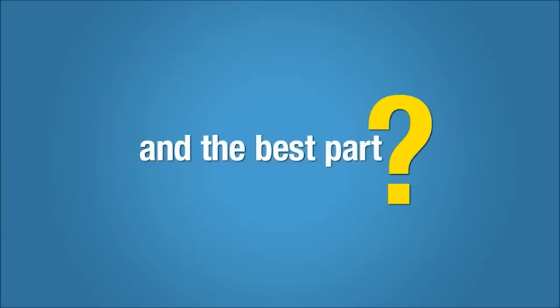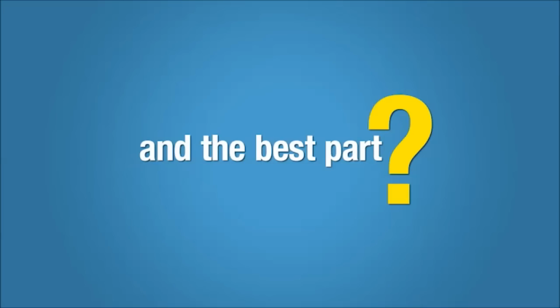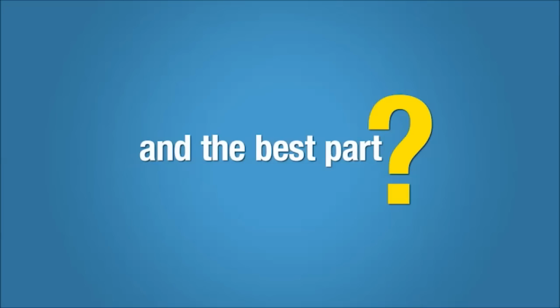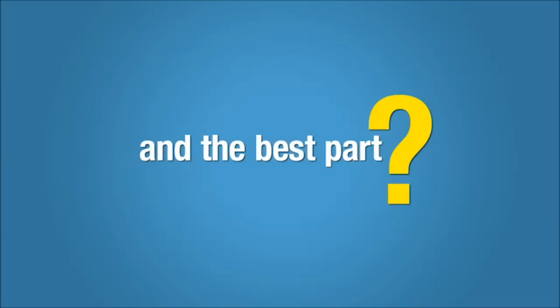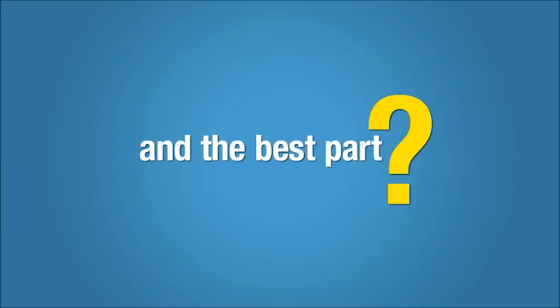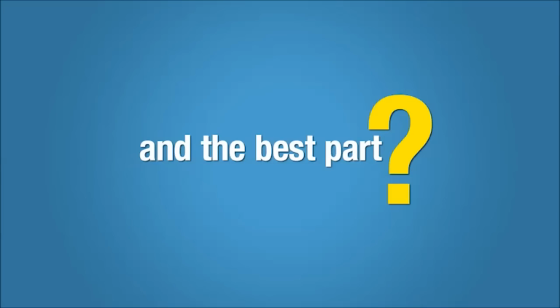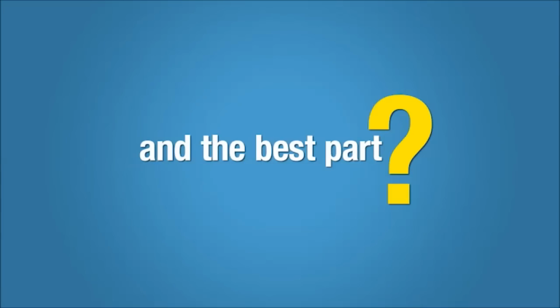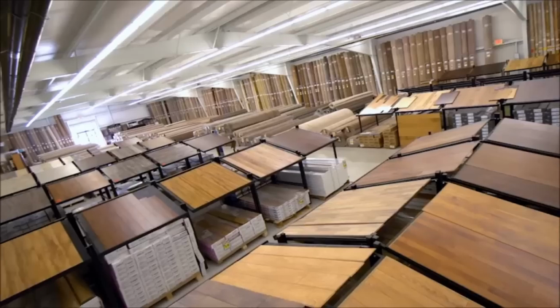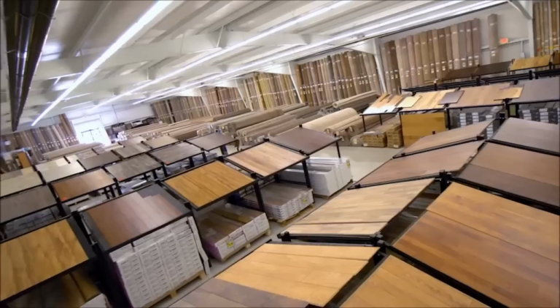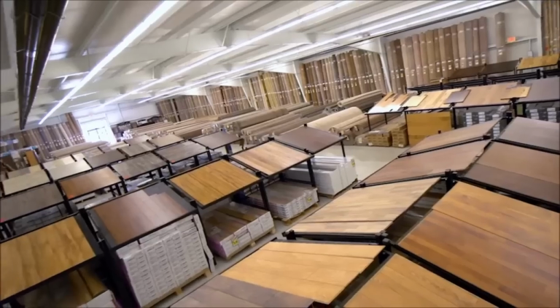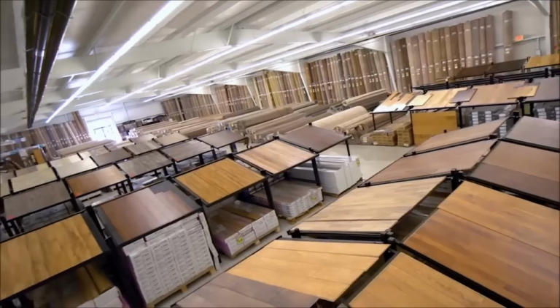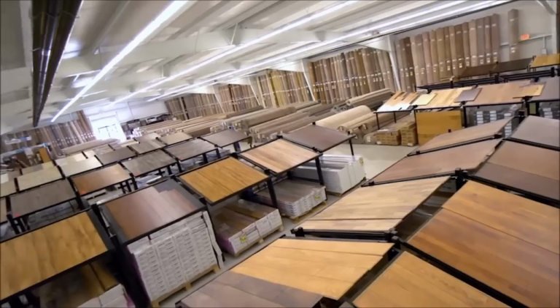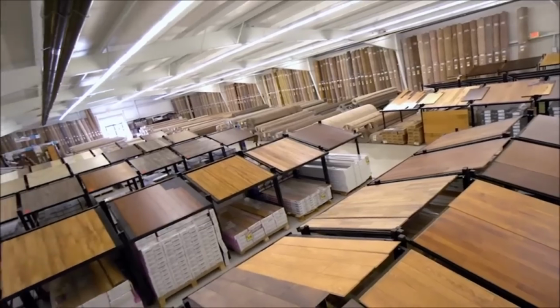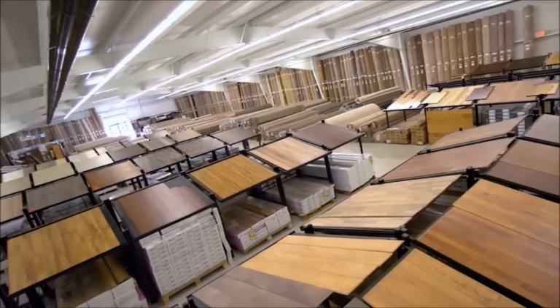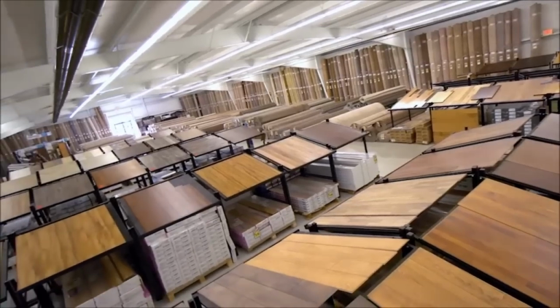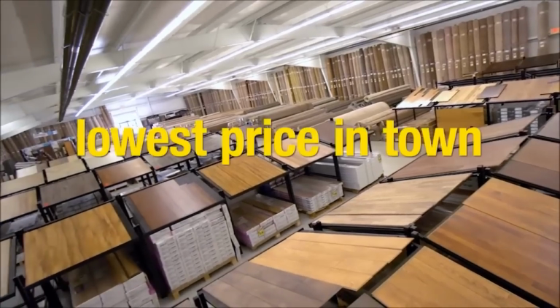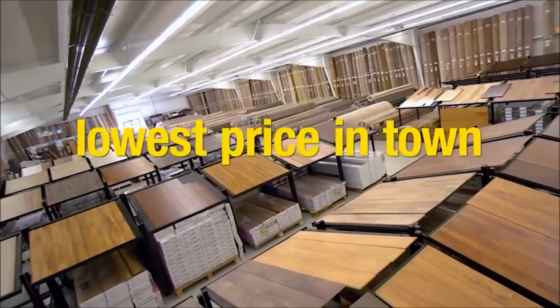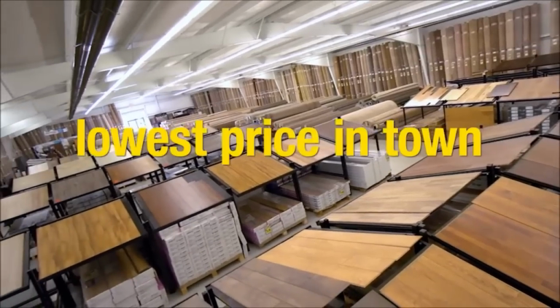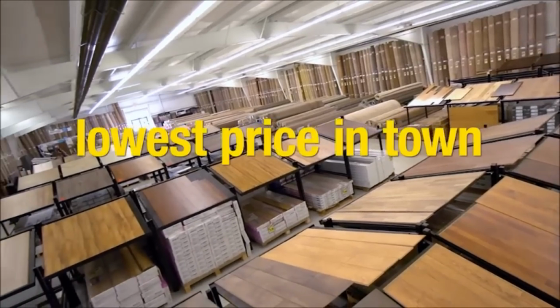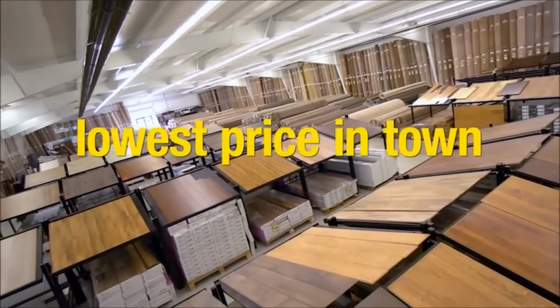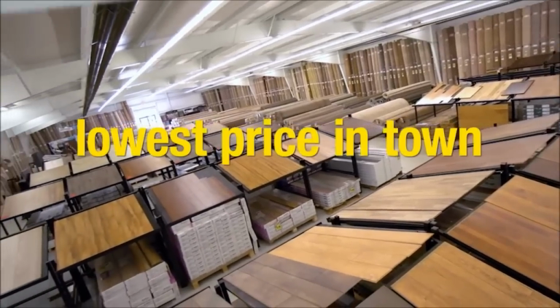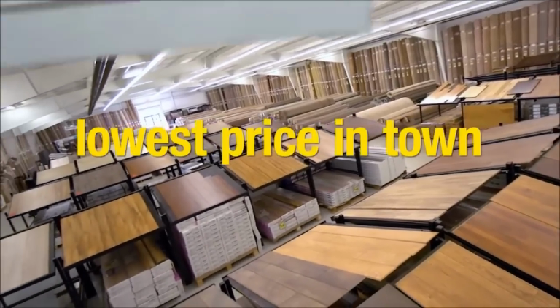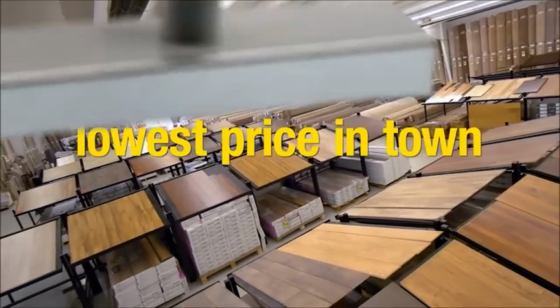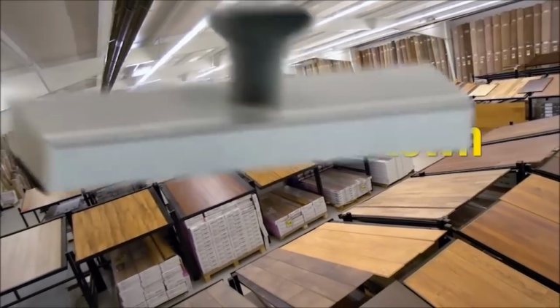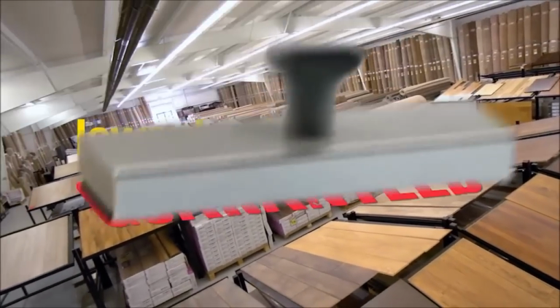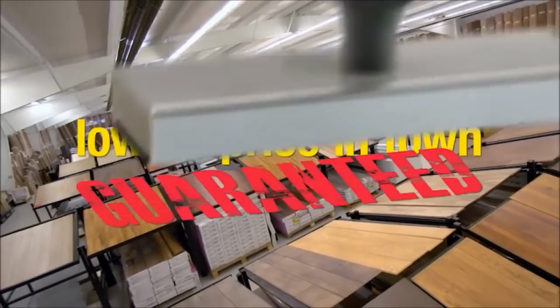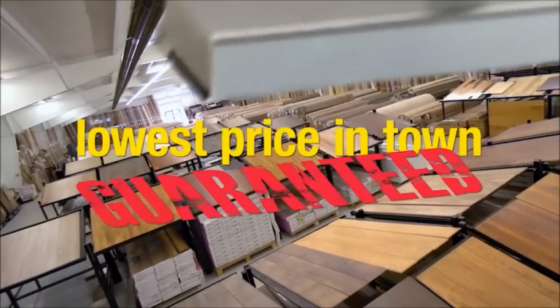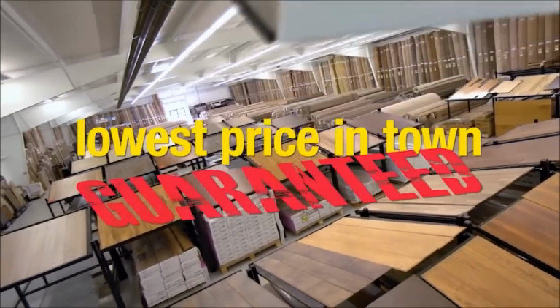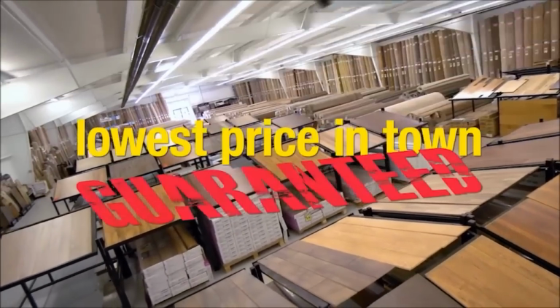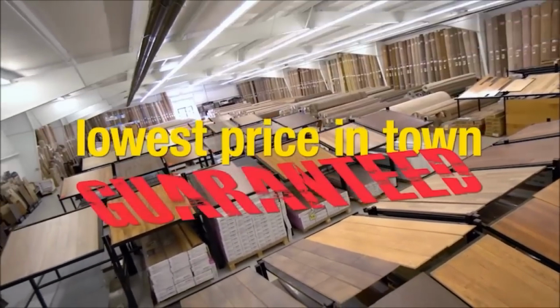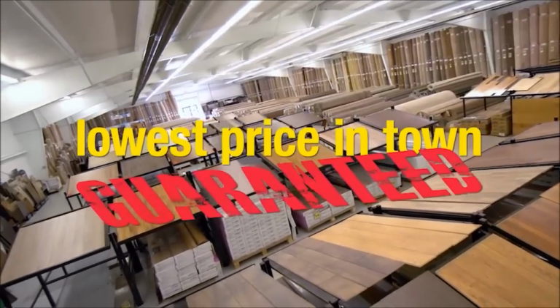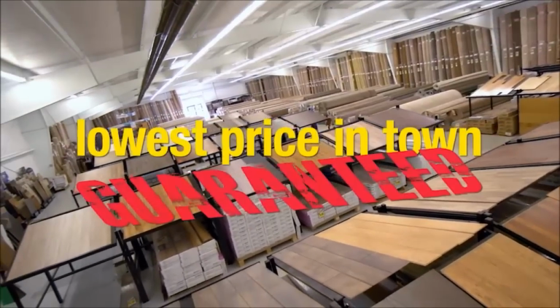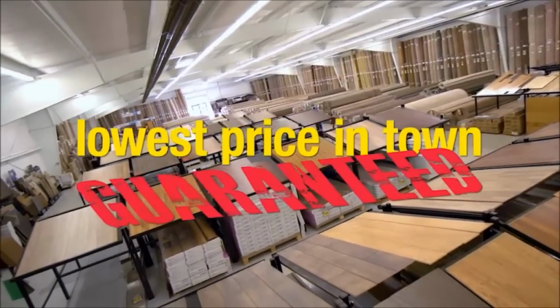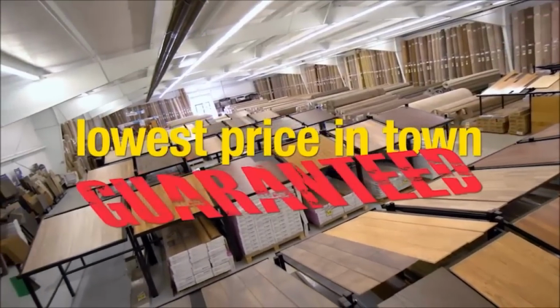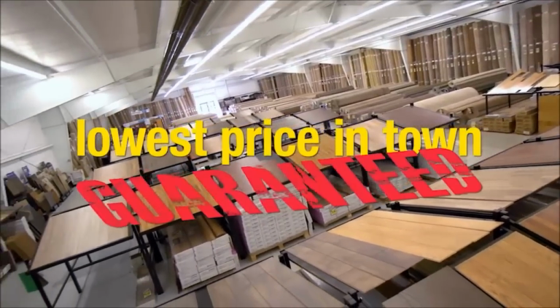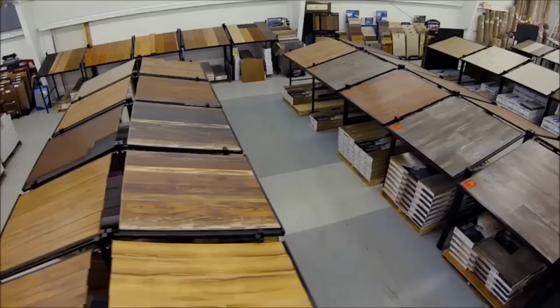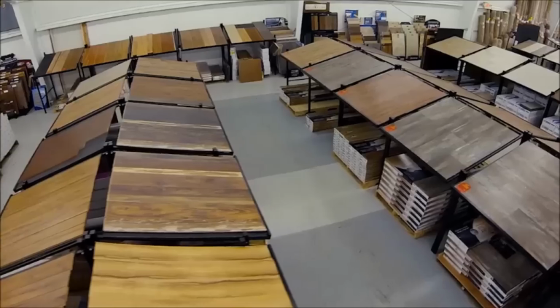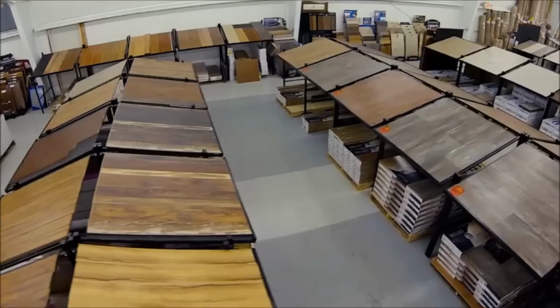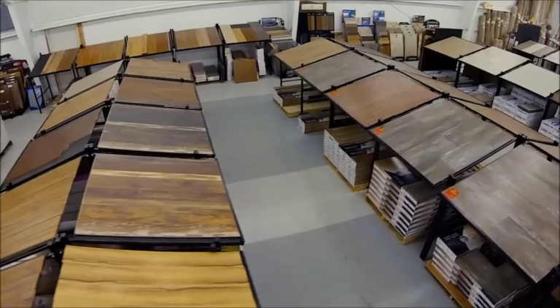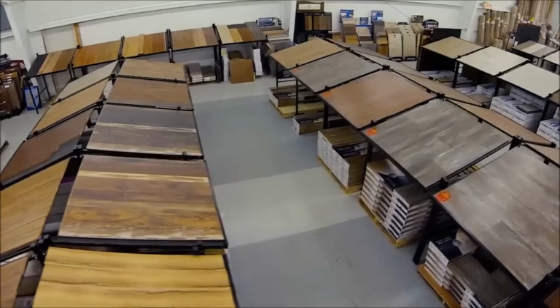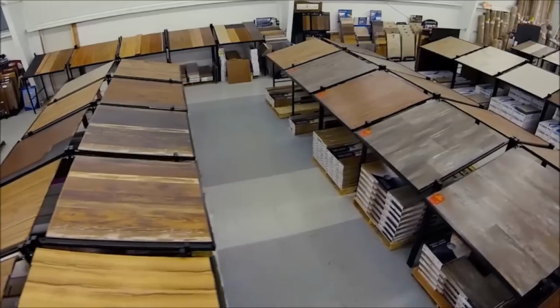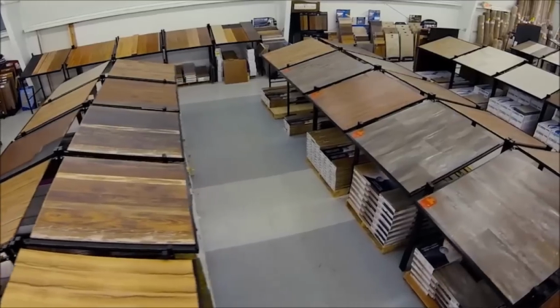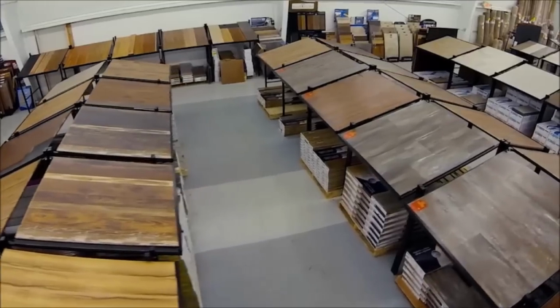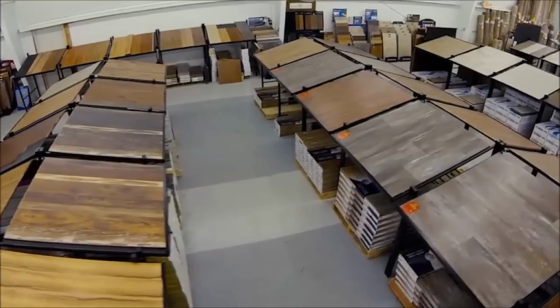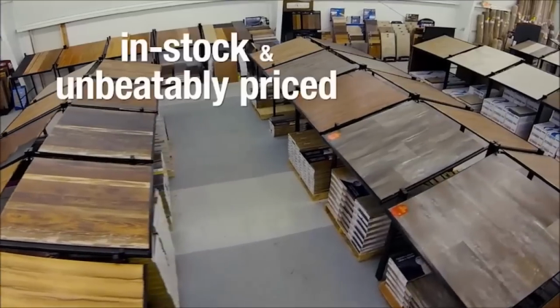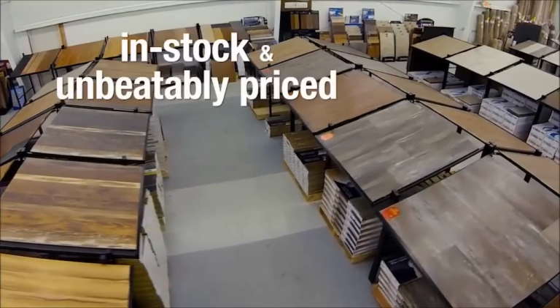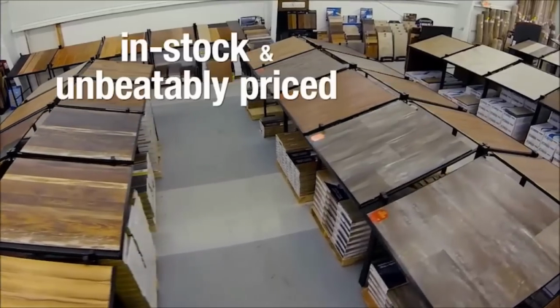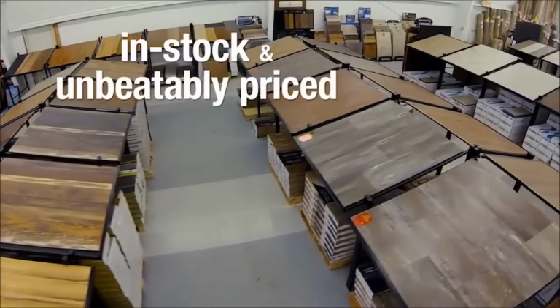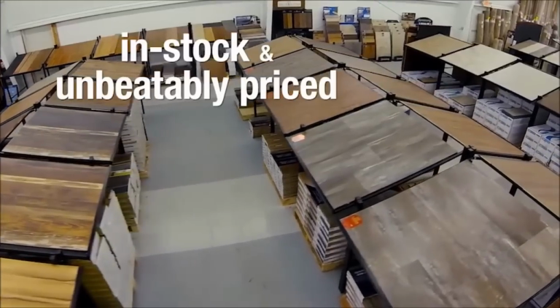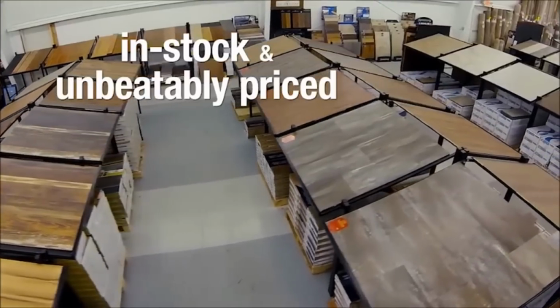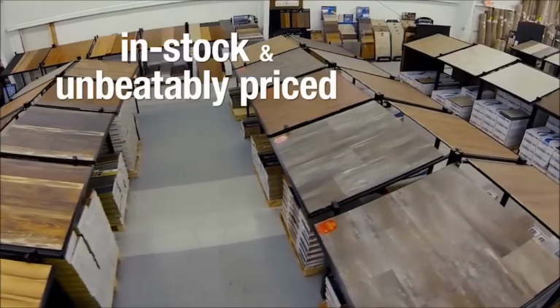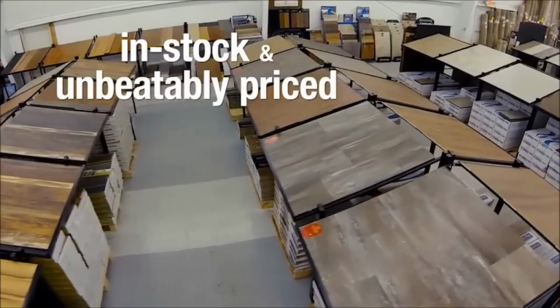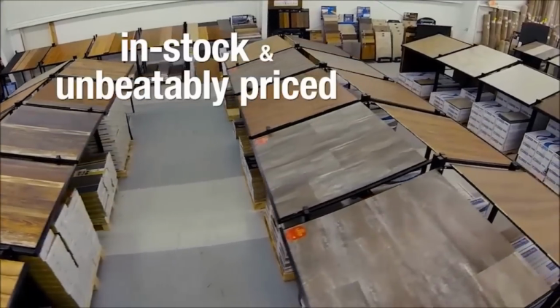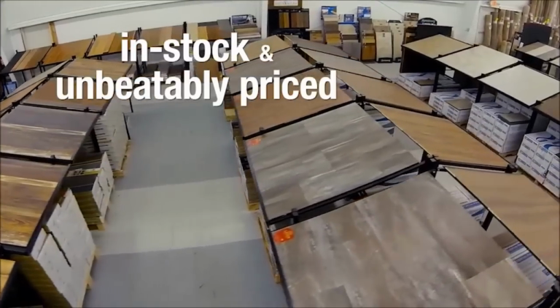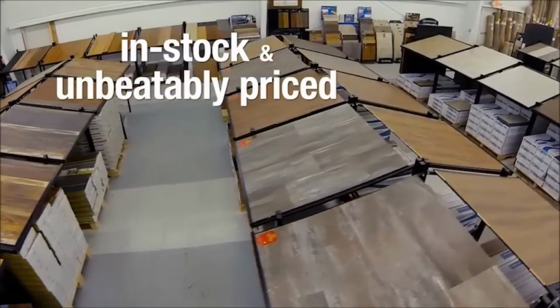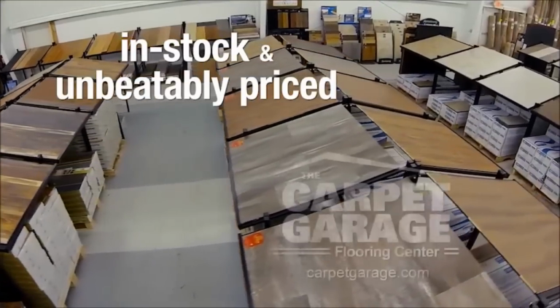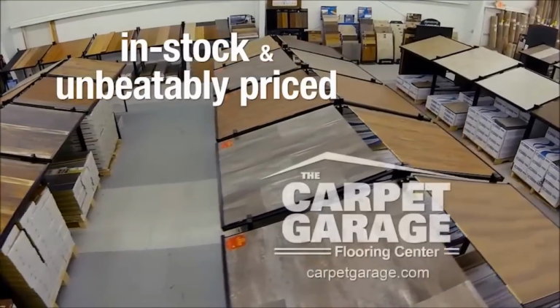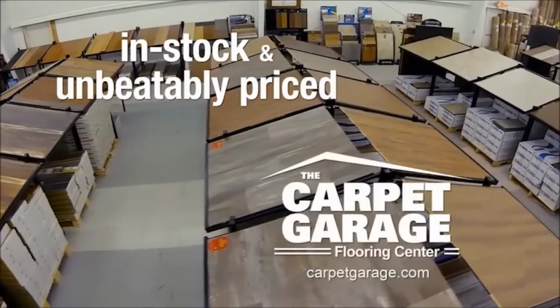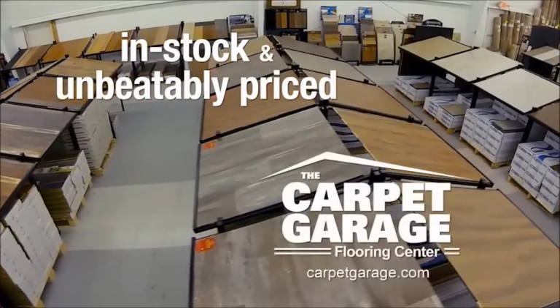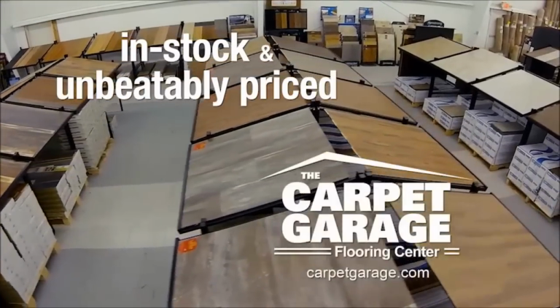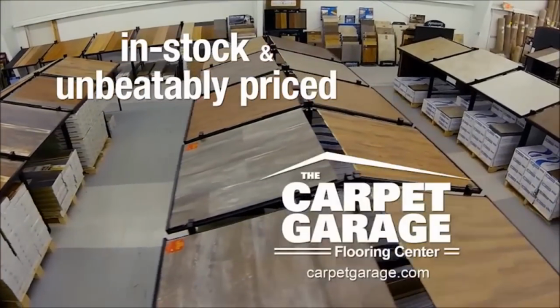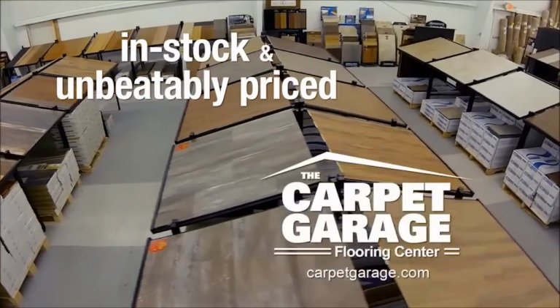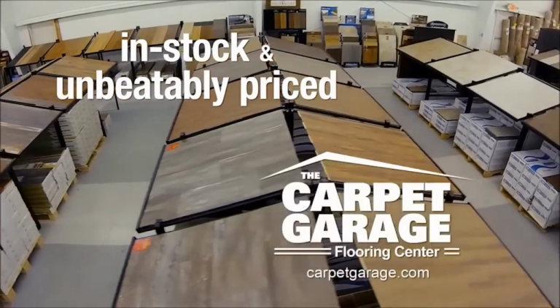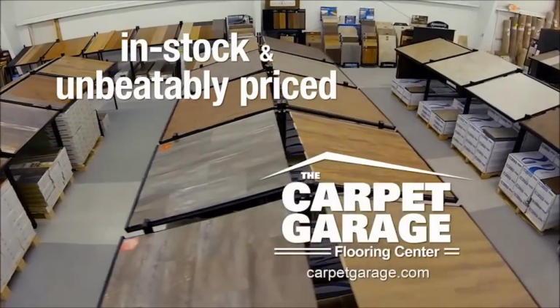And the best part? They're all marked at the lowest price in town — guaranteed. Waterproof flooring, in stock and unbeatably priced at The Carpet Garage.